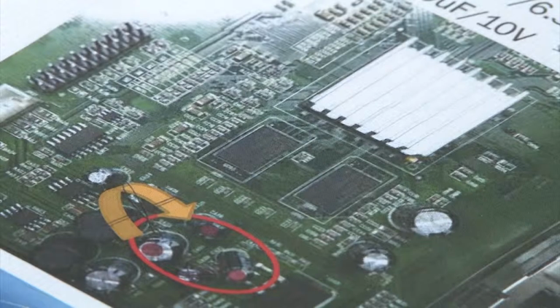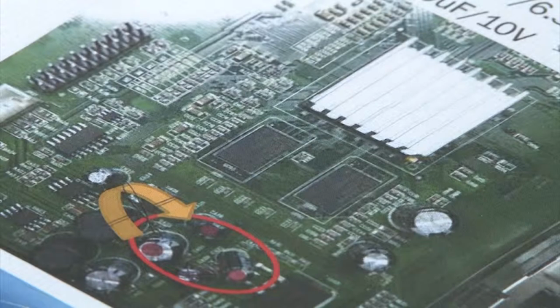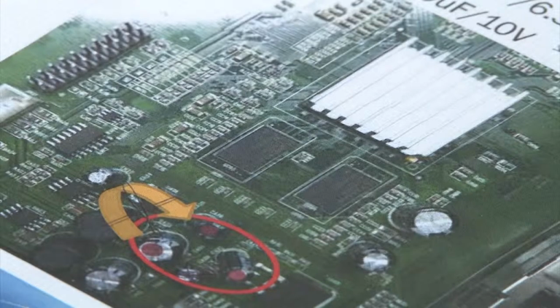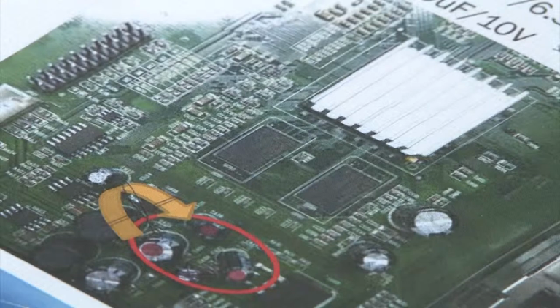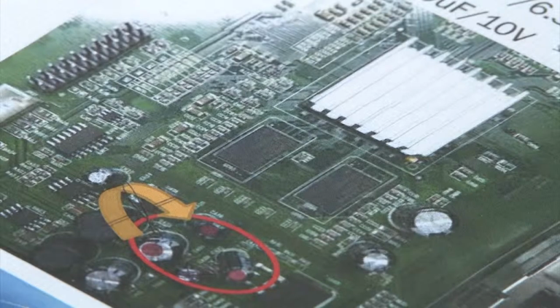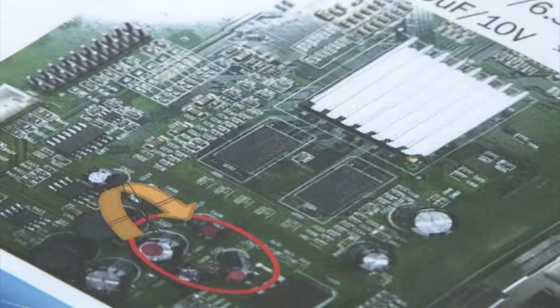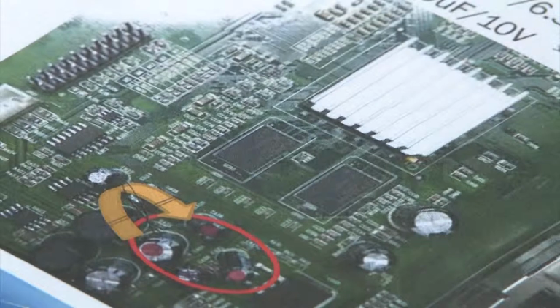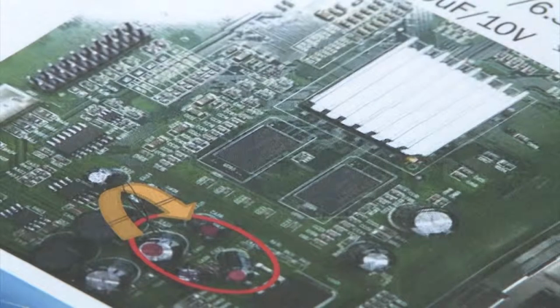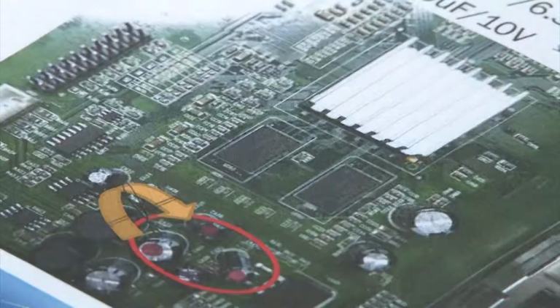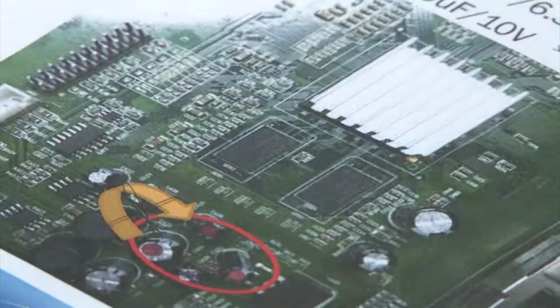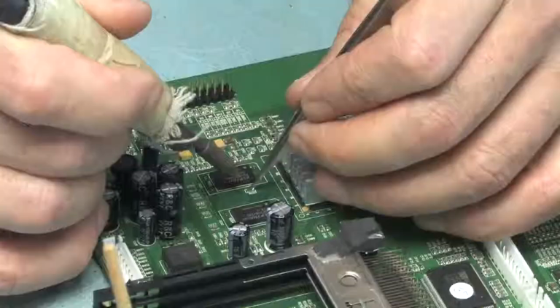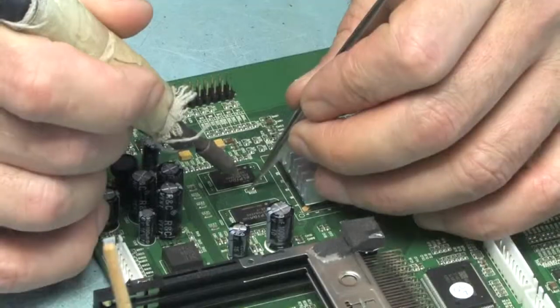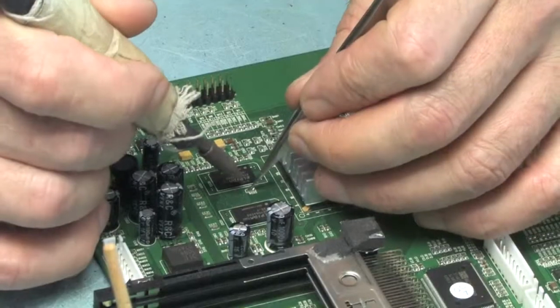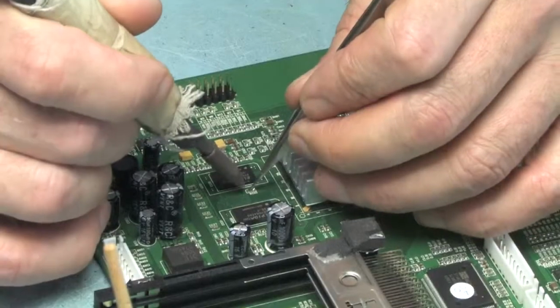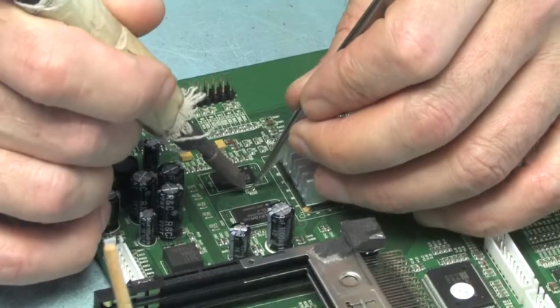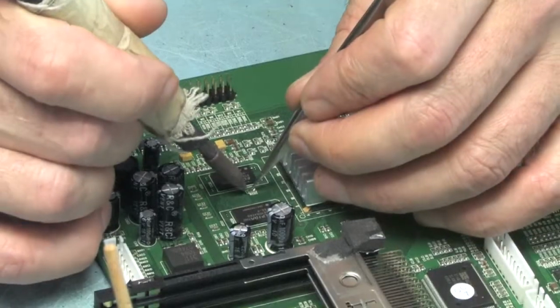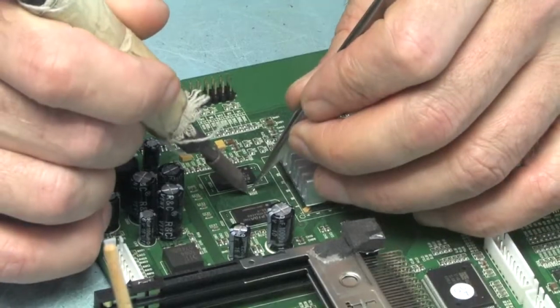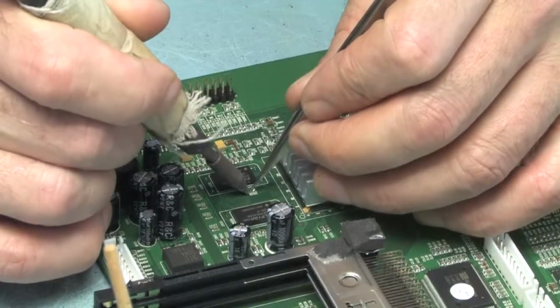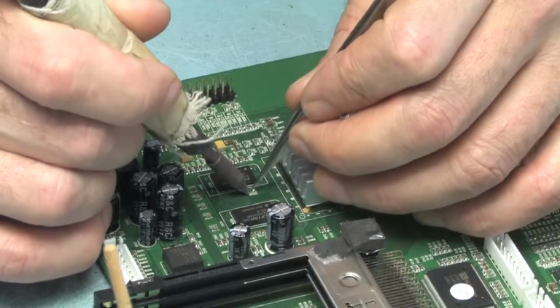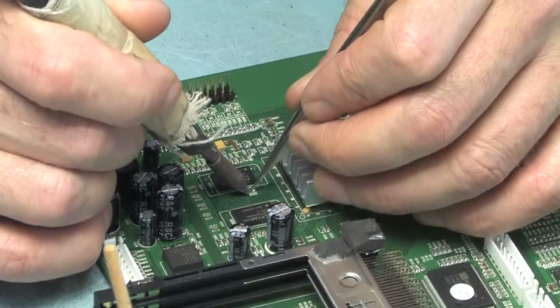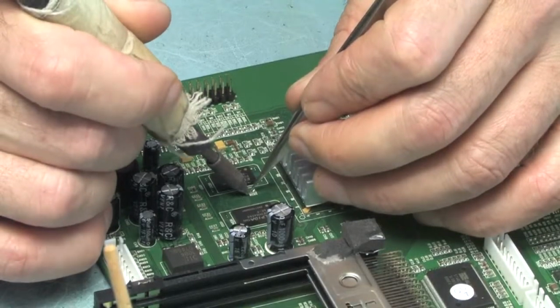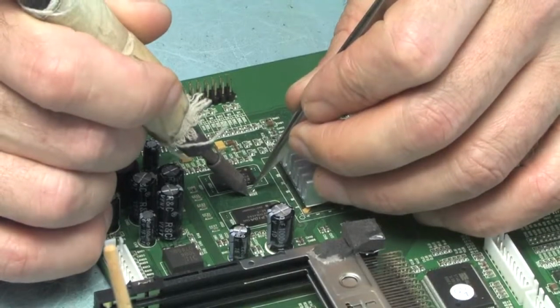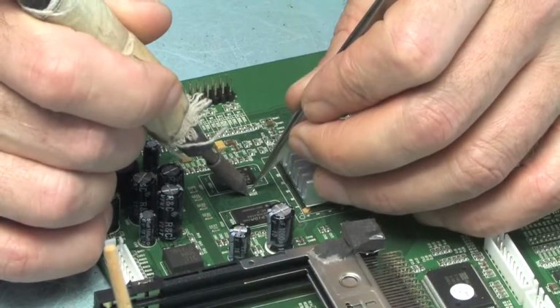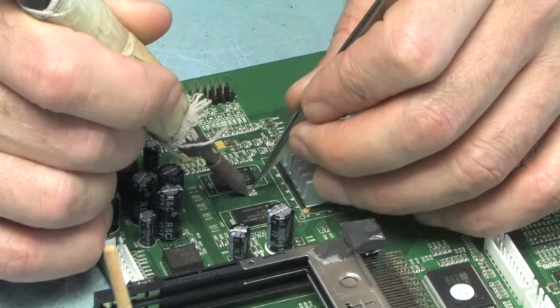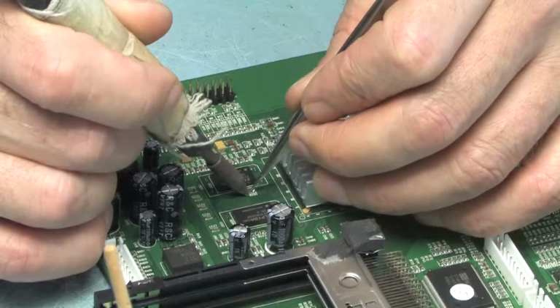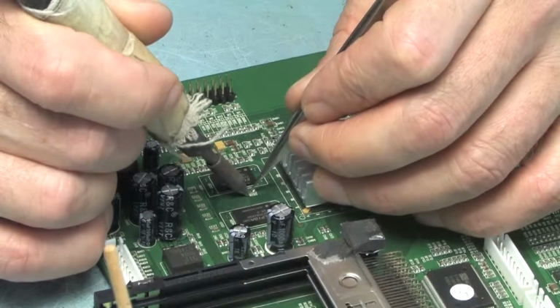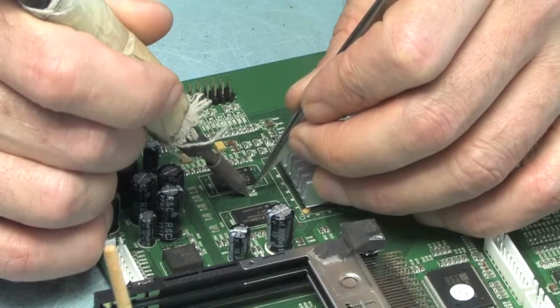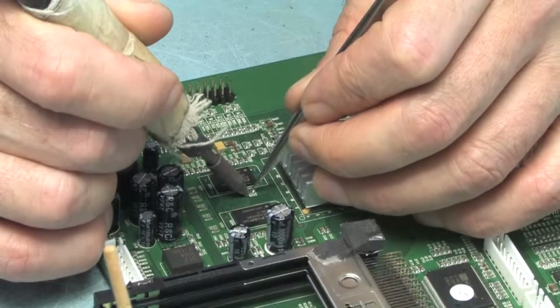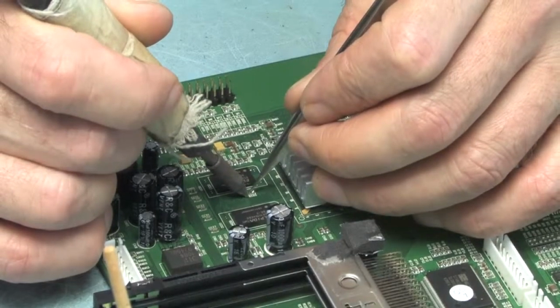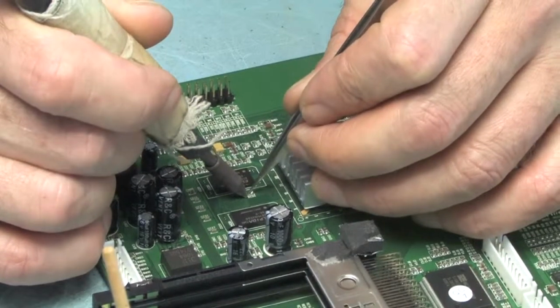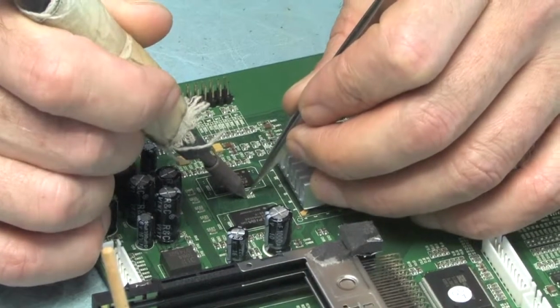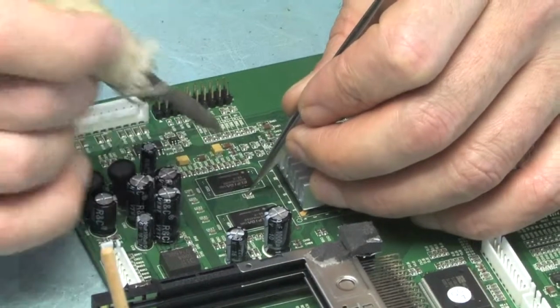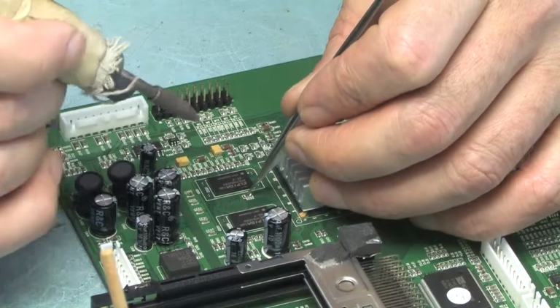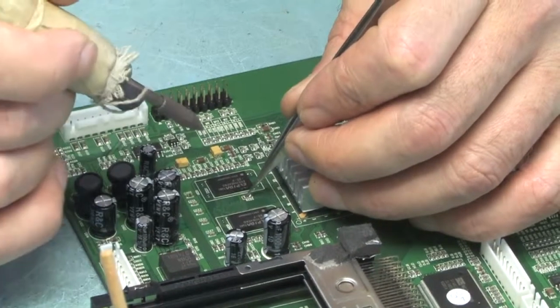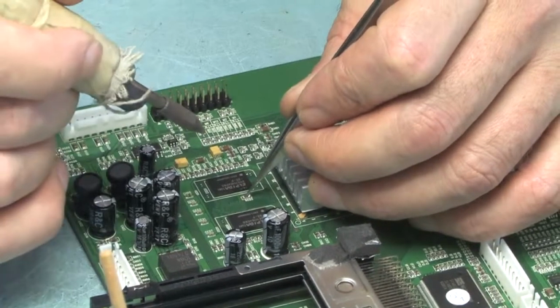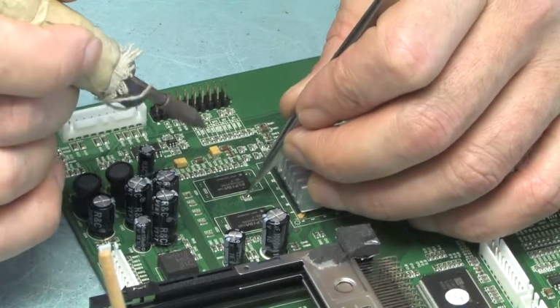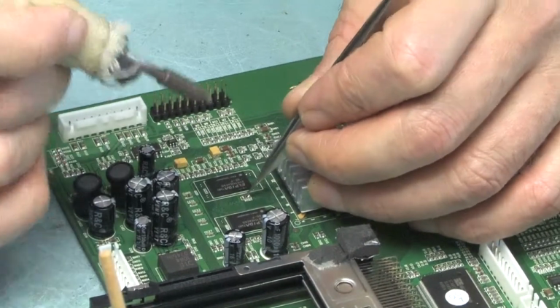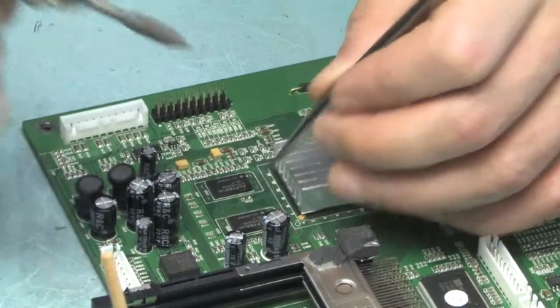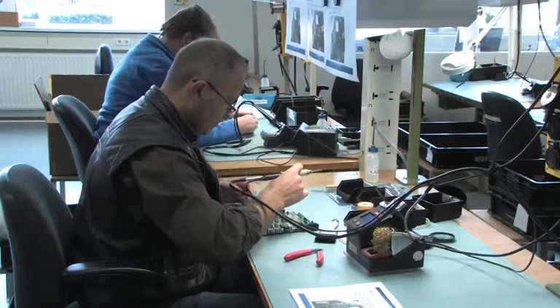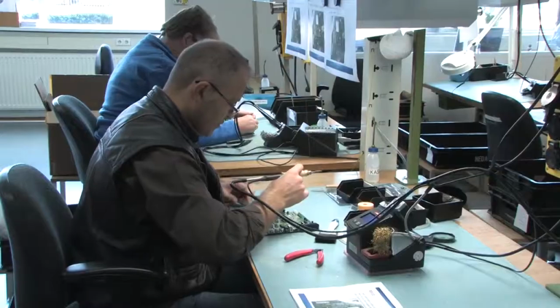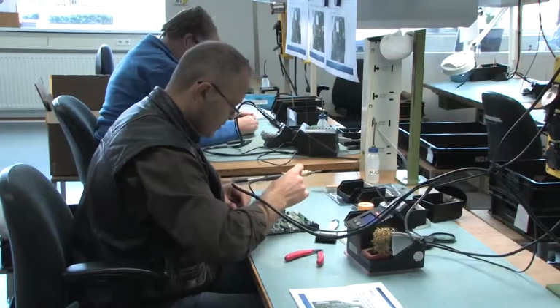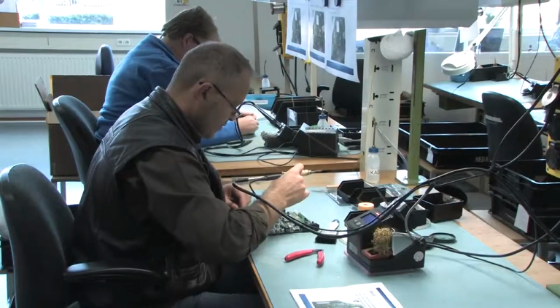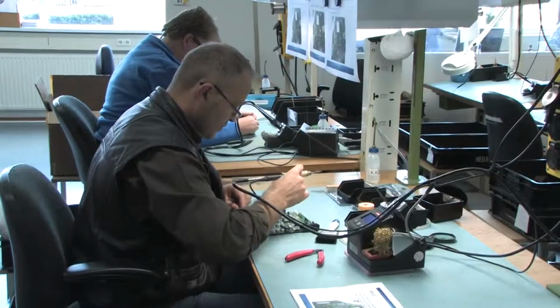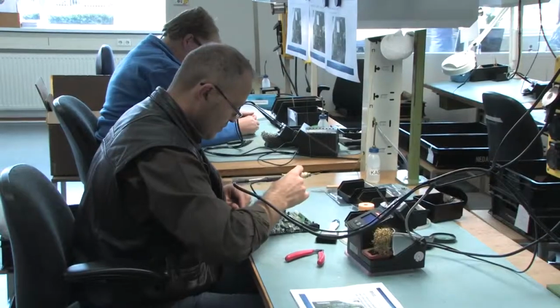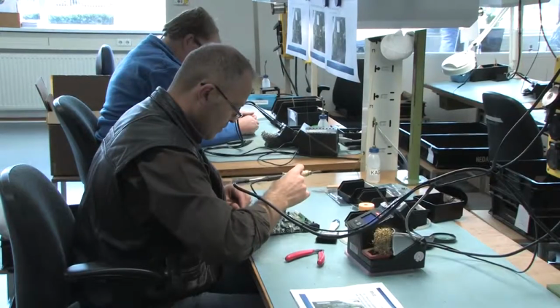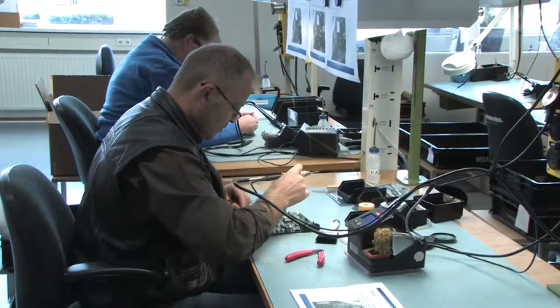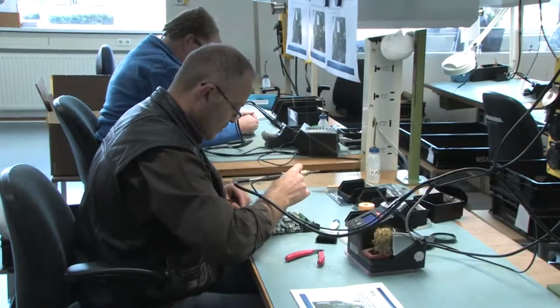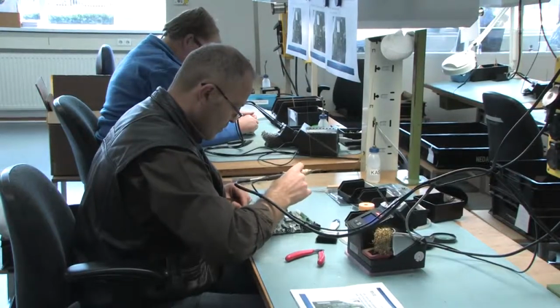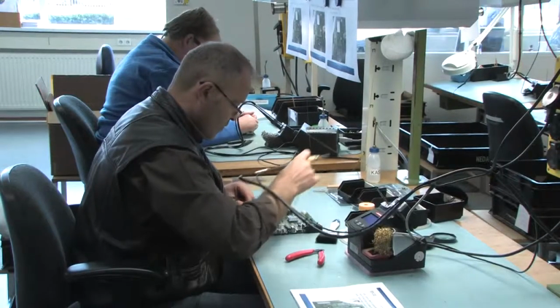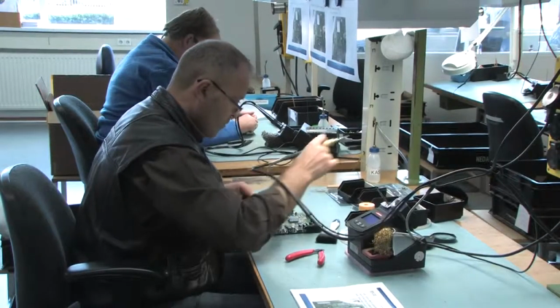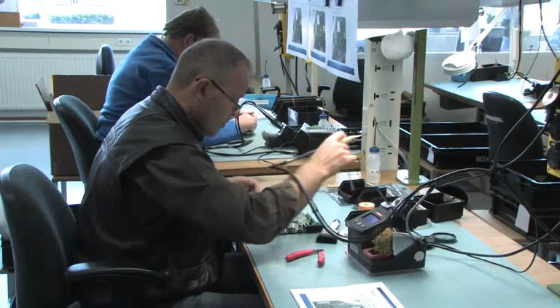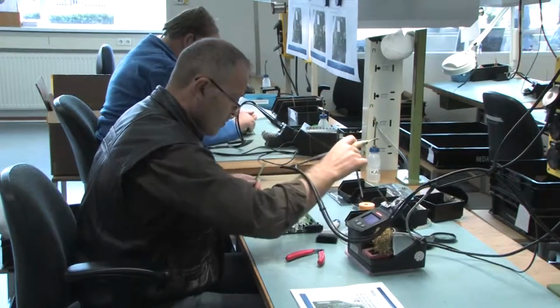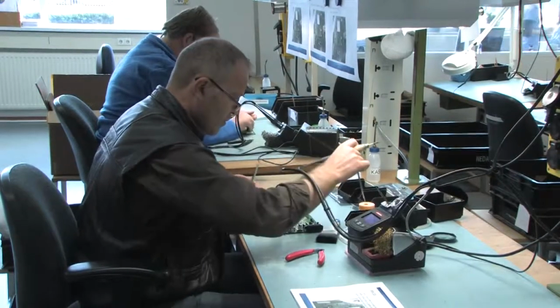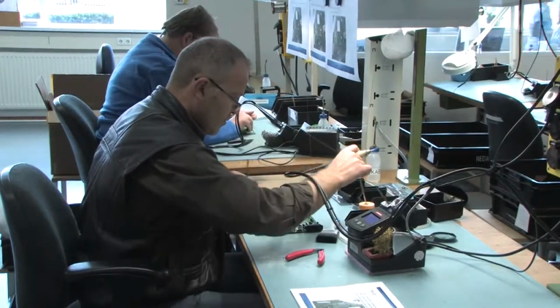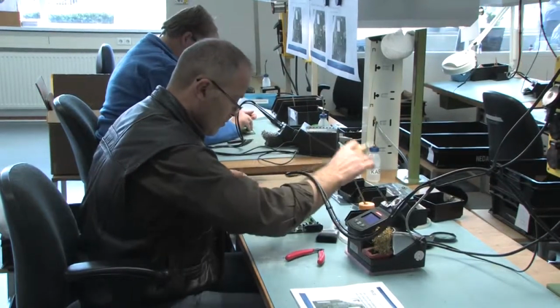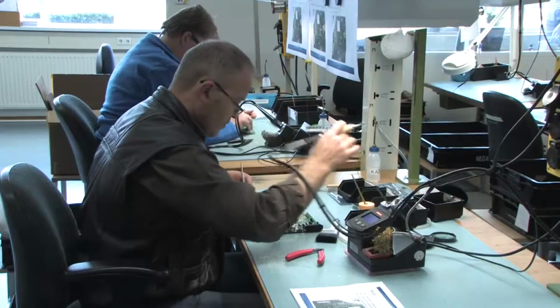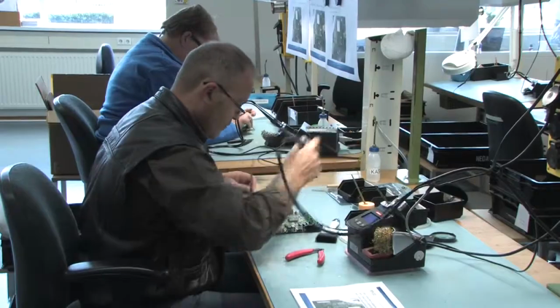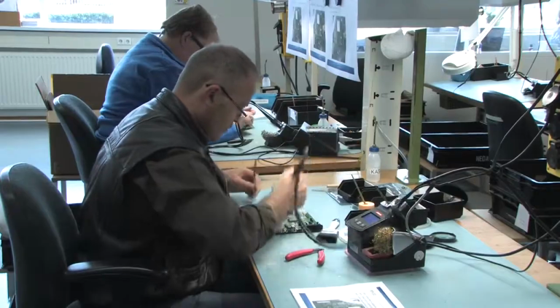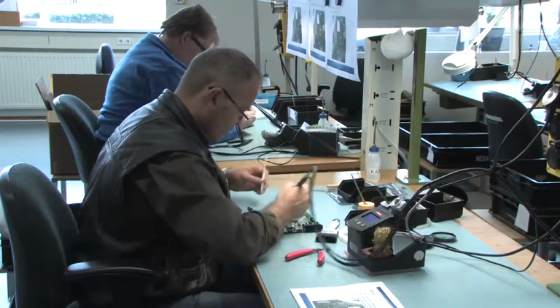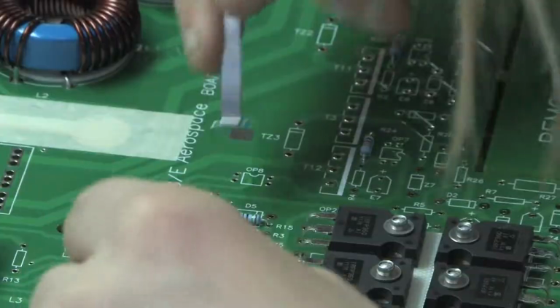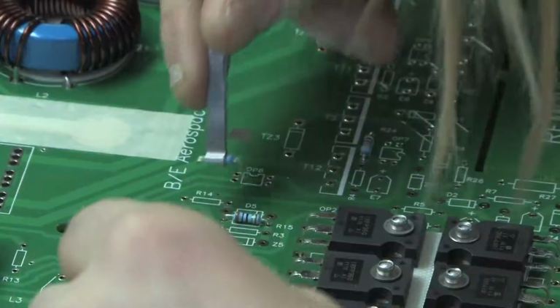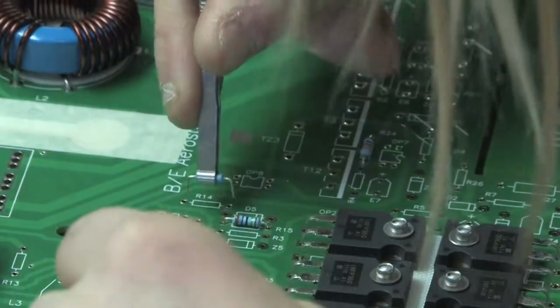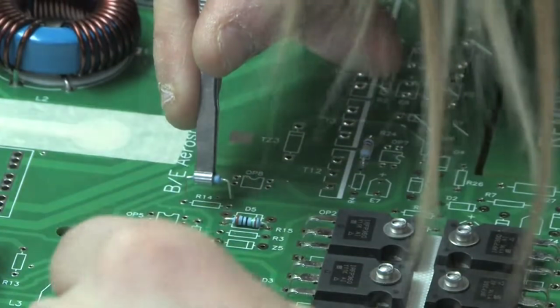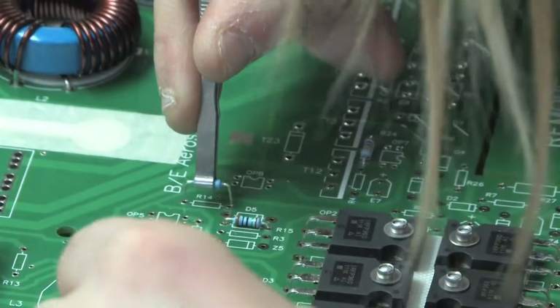At our Operational Service Centre, we repair and modify consumer electronics on module and component level.